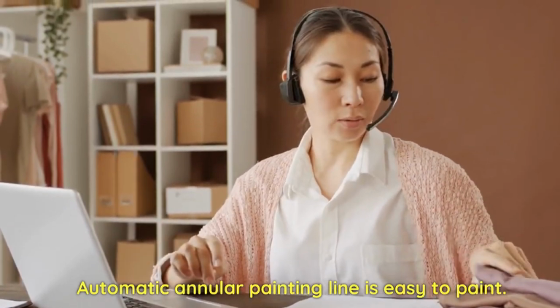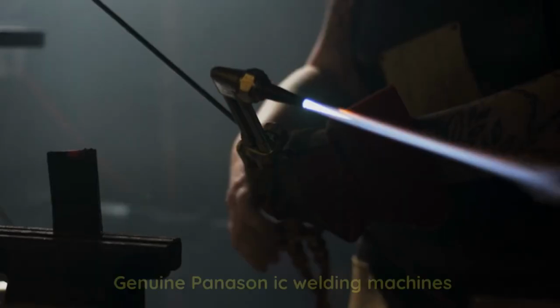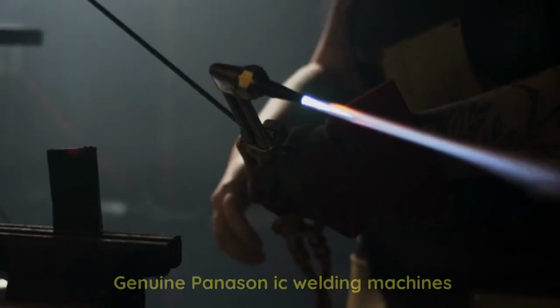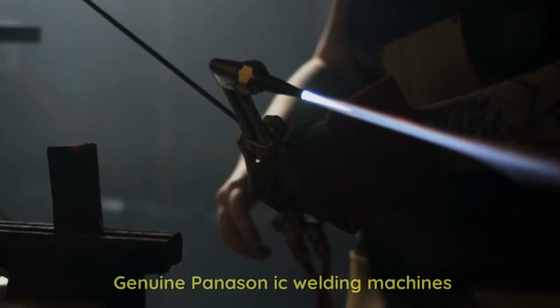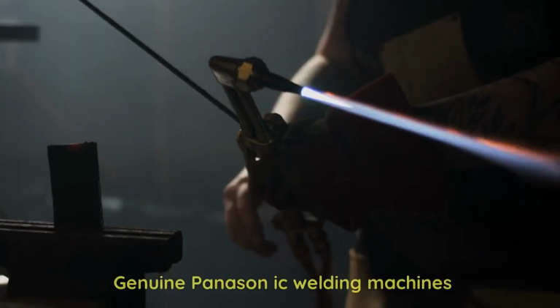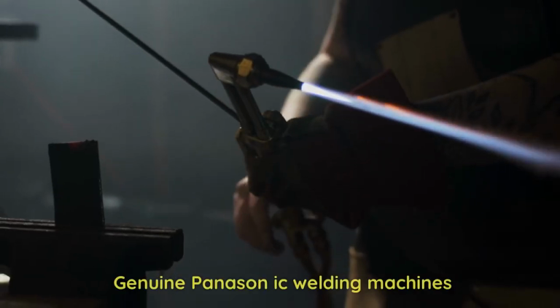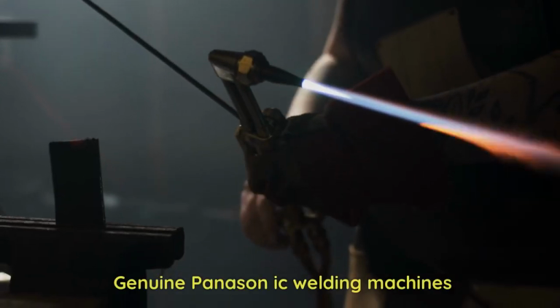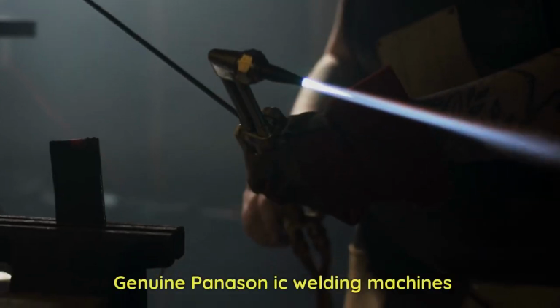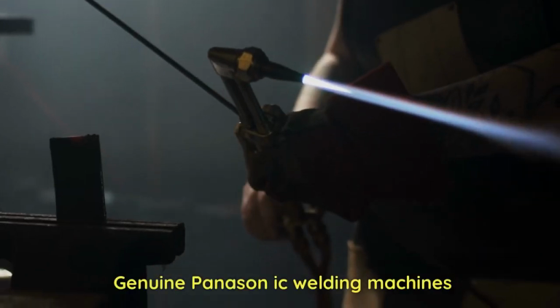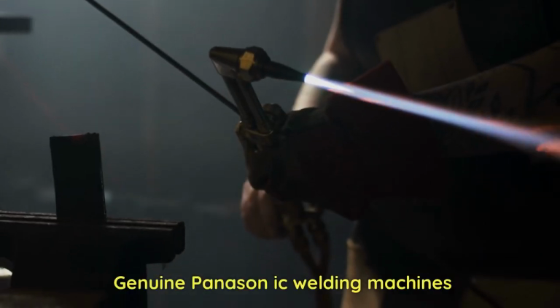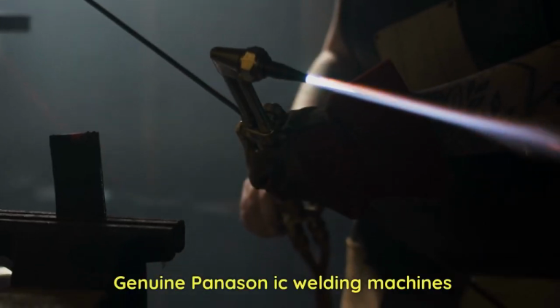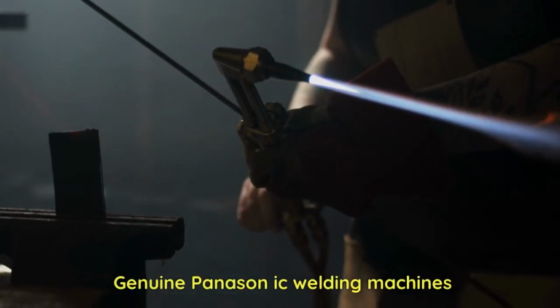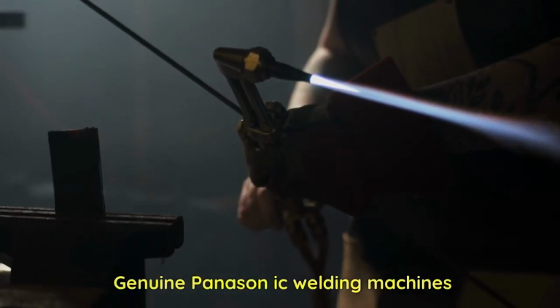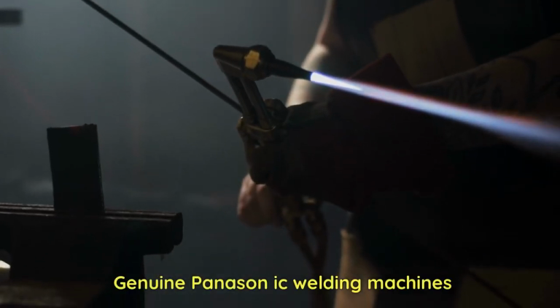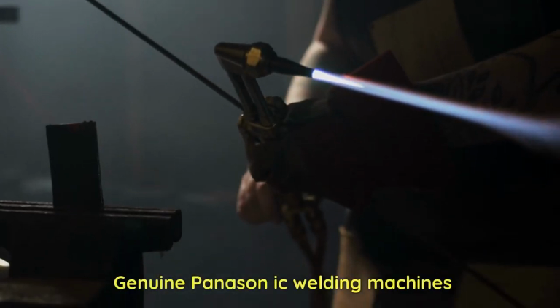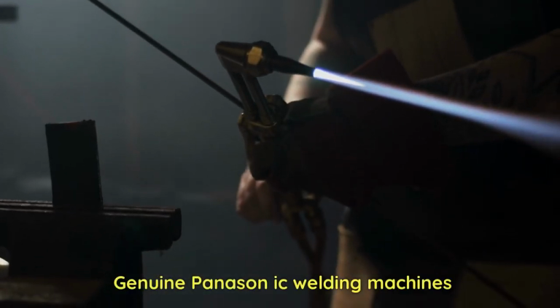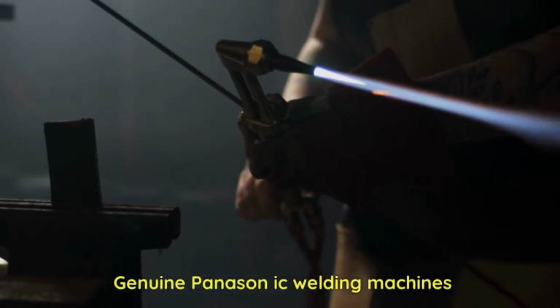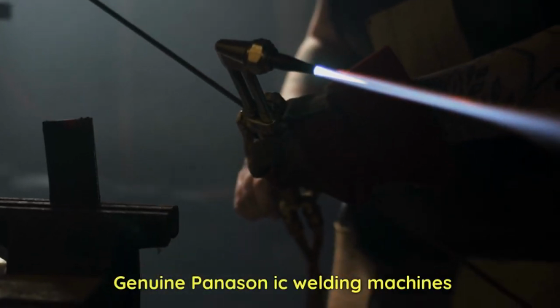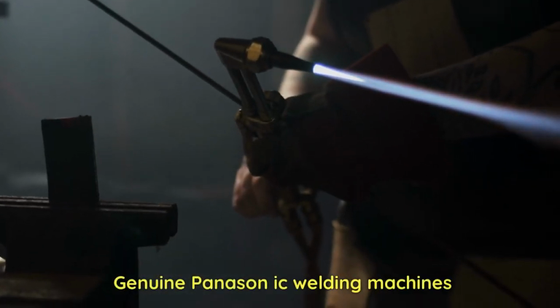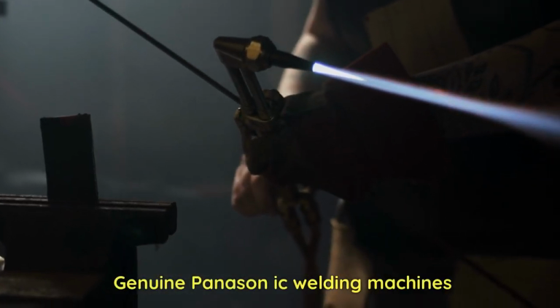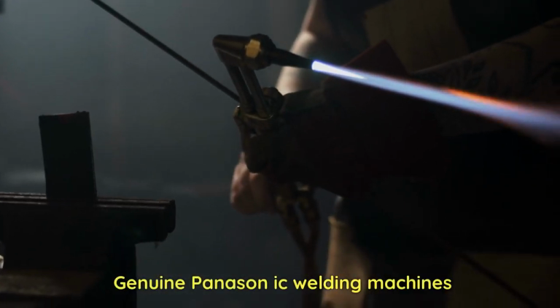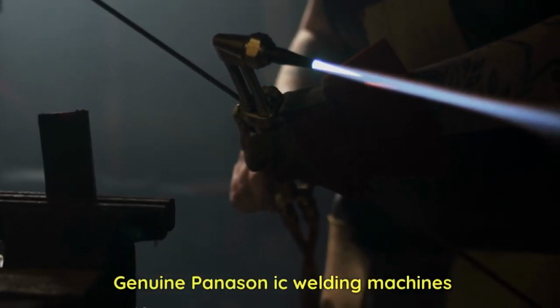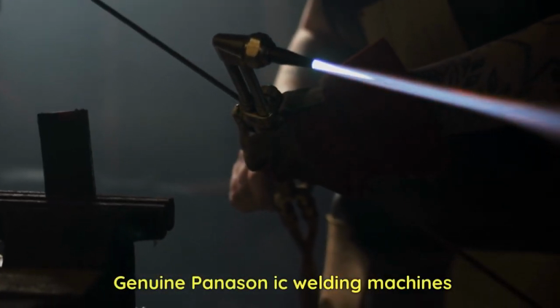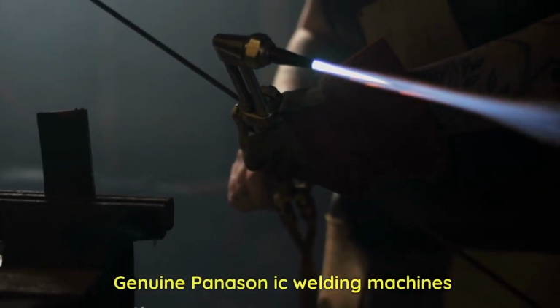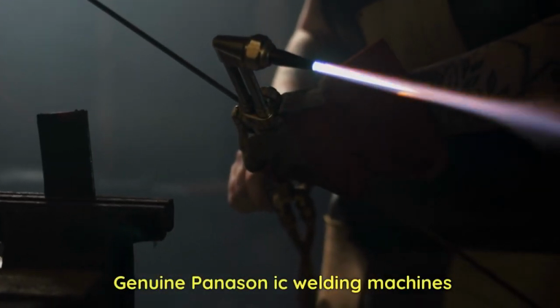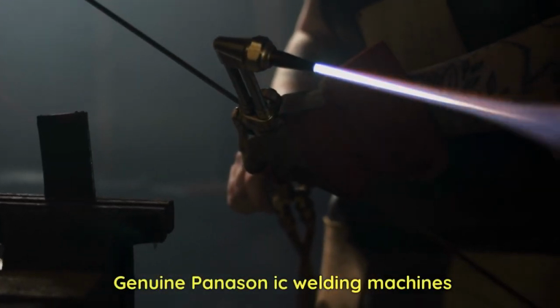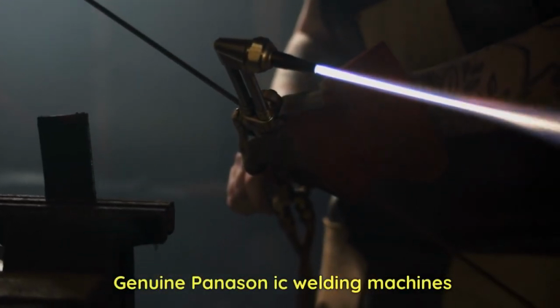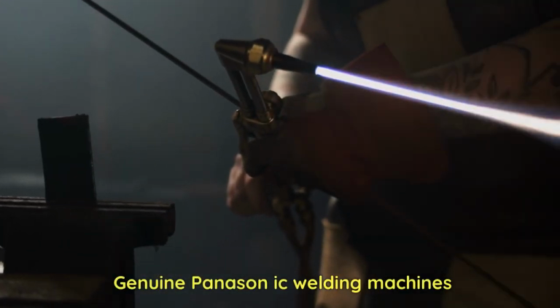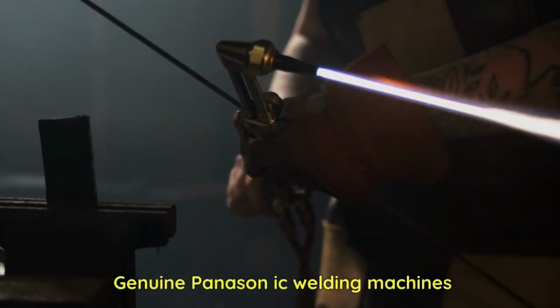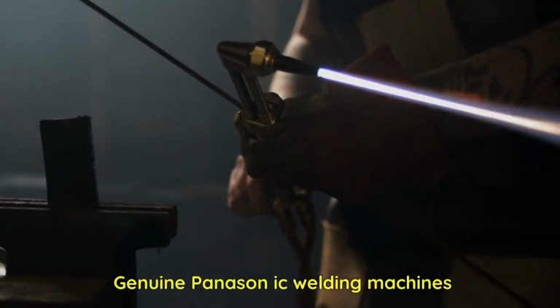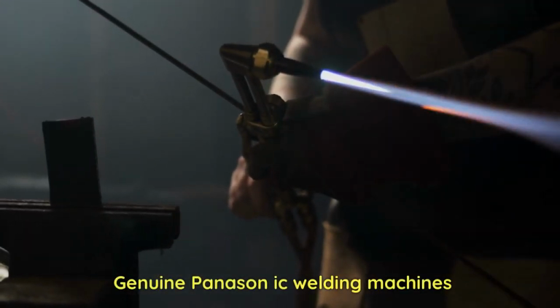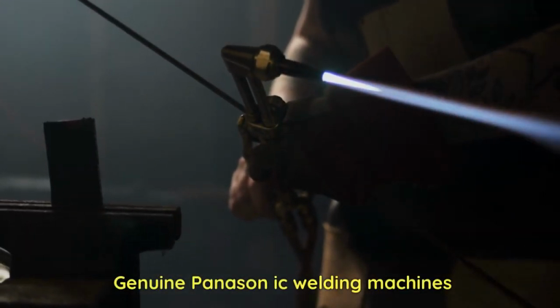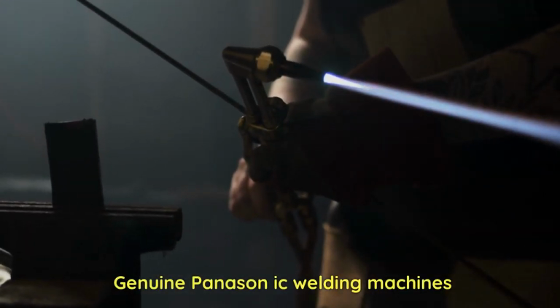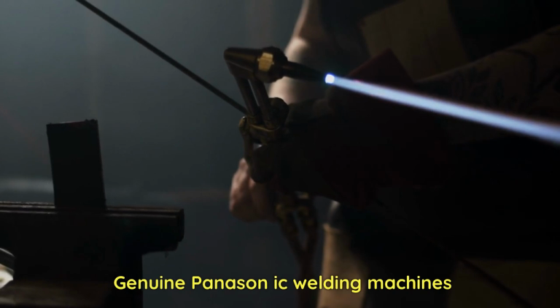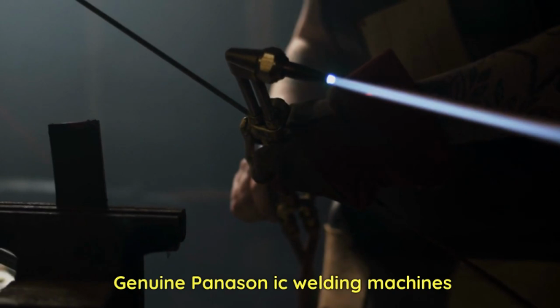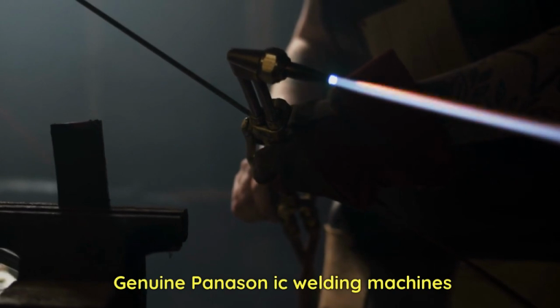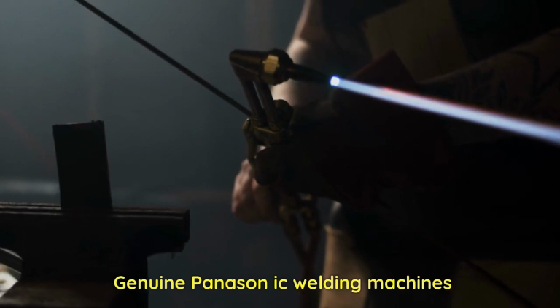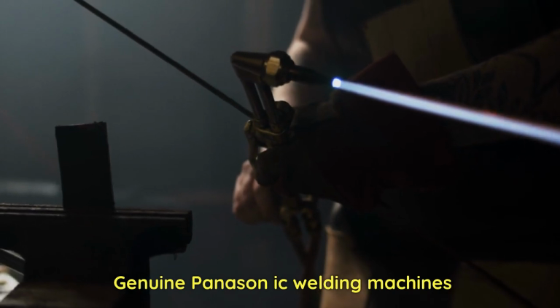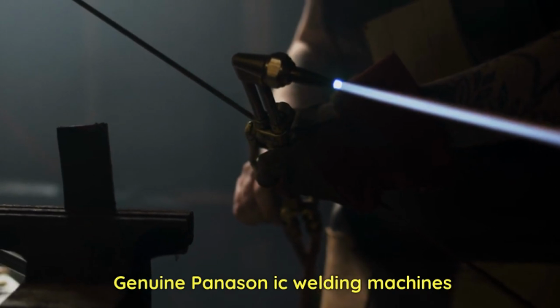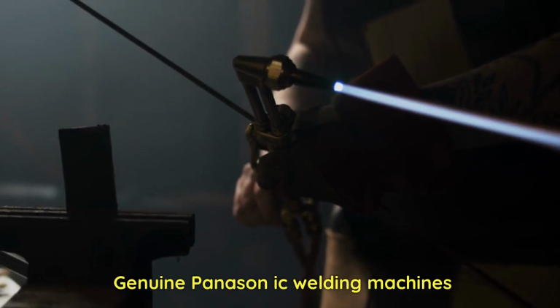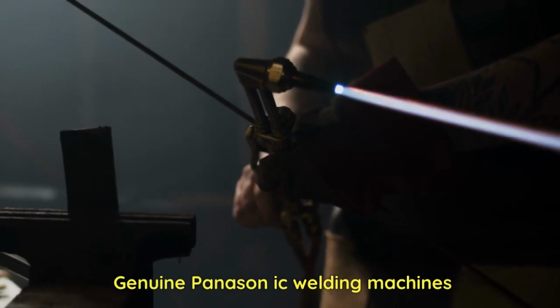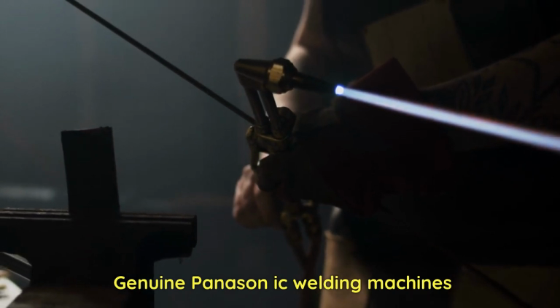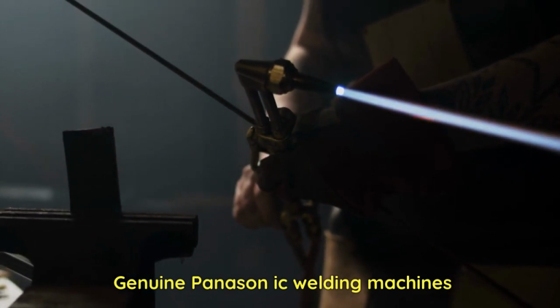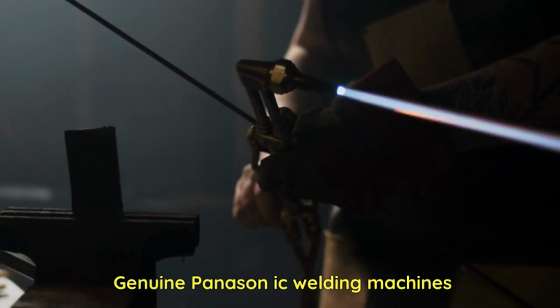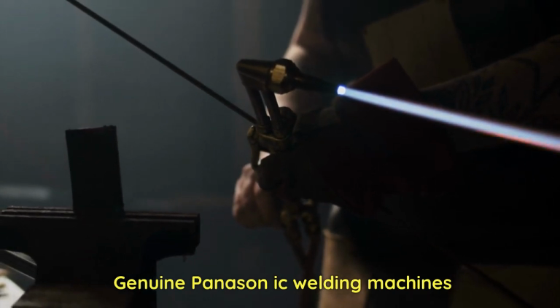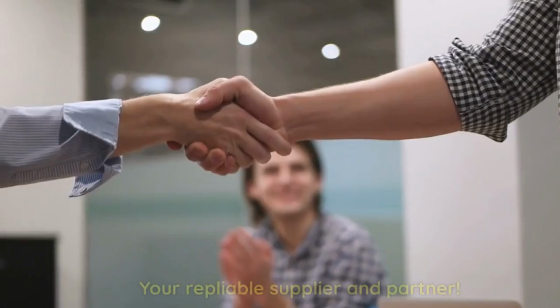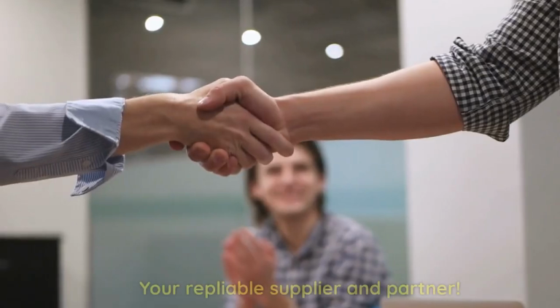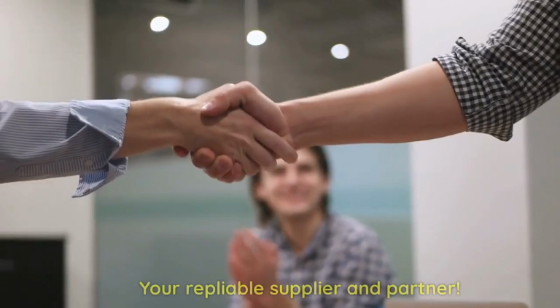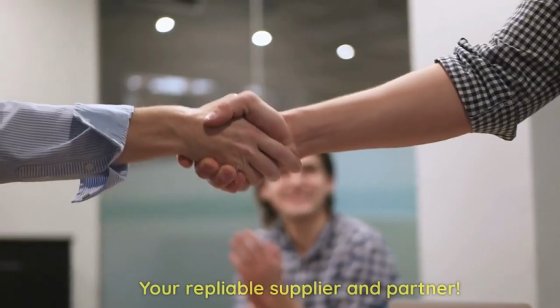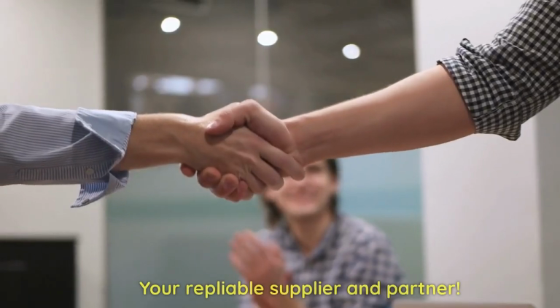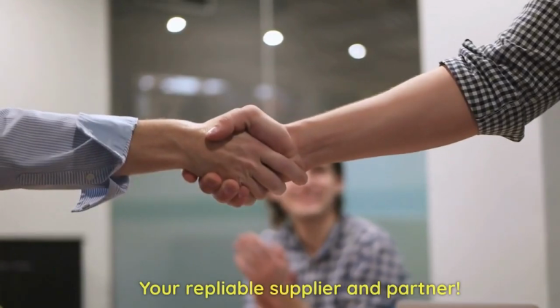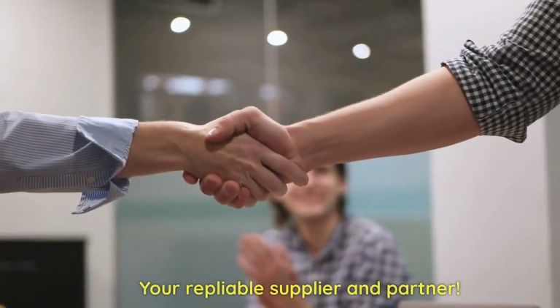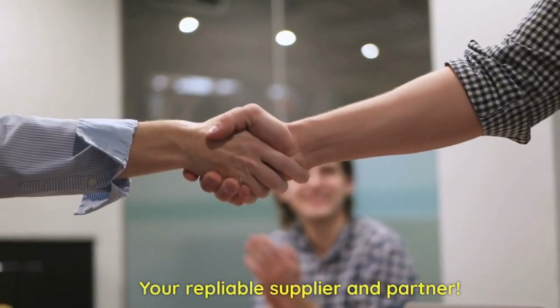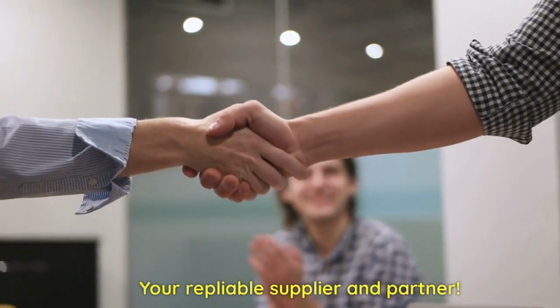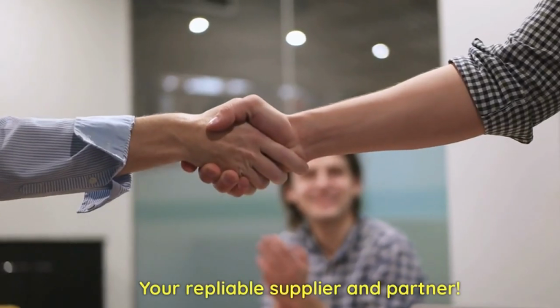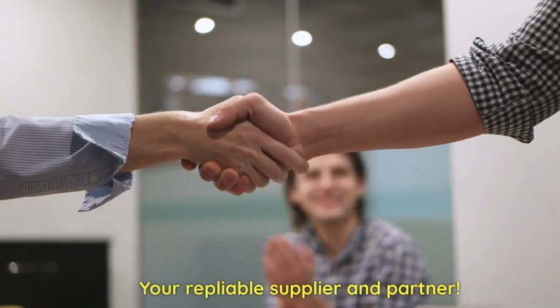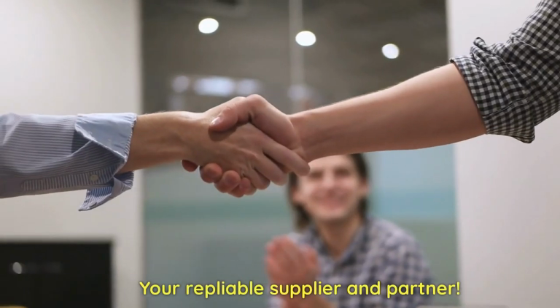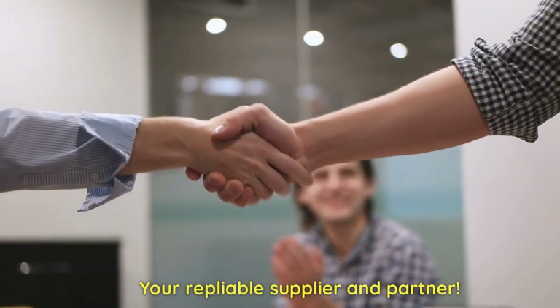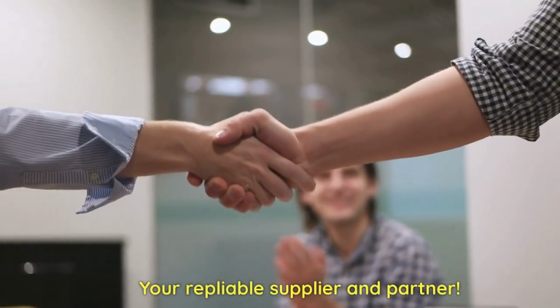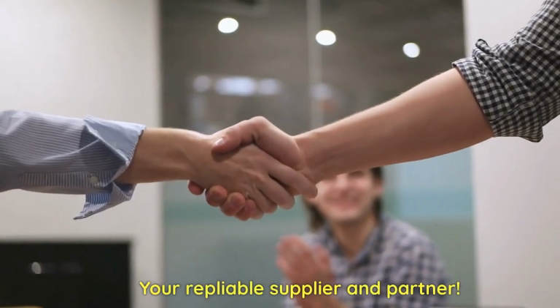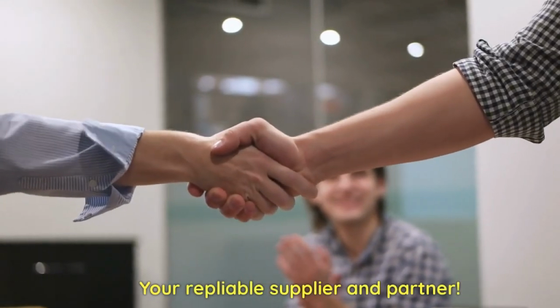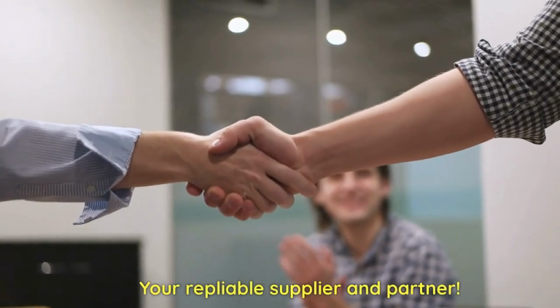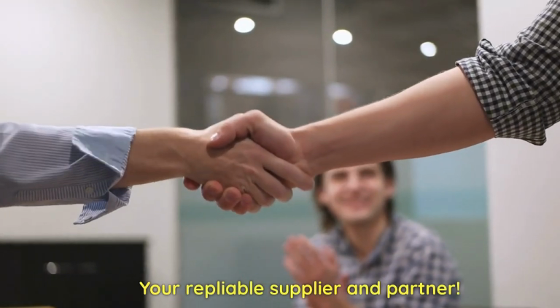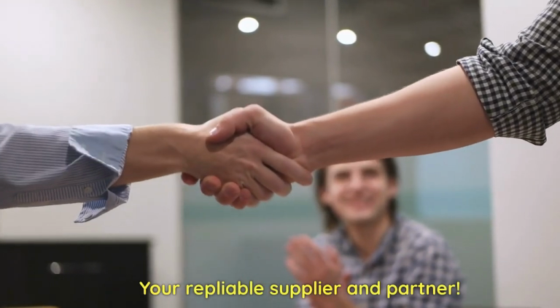Genuine Panasonic welding machines. Your reliable supplier and partner.